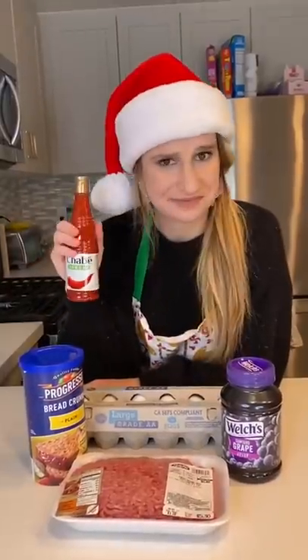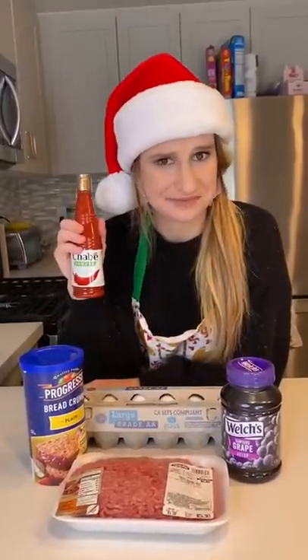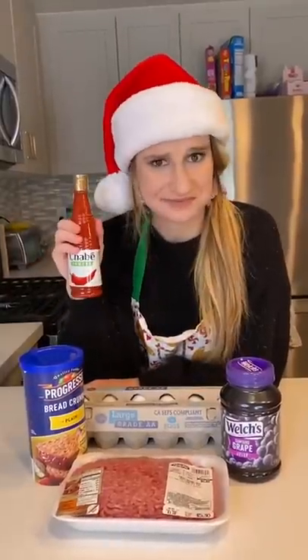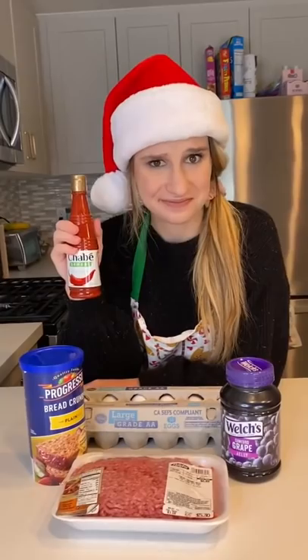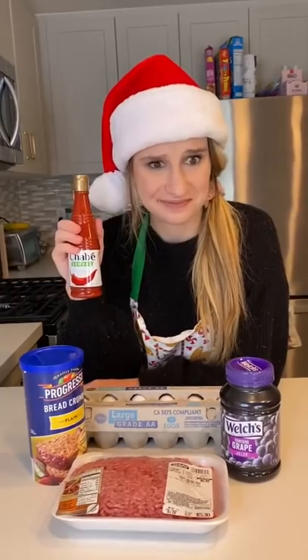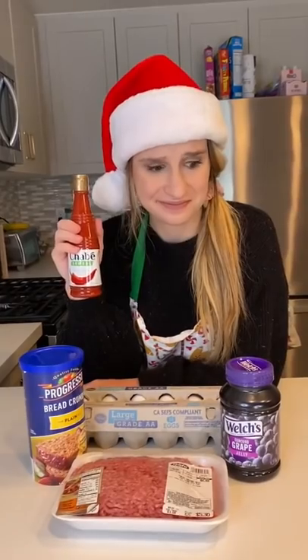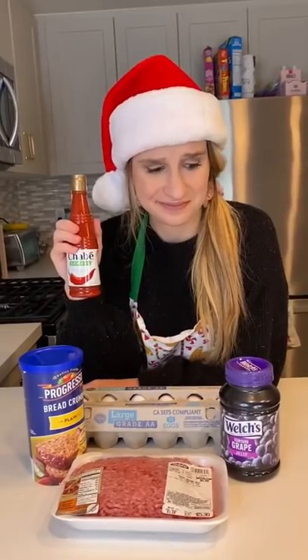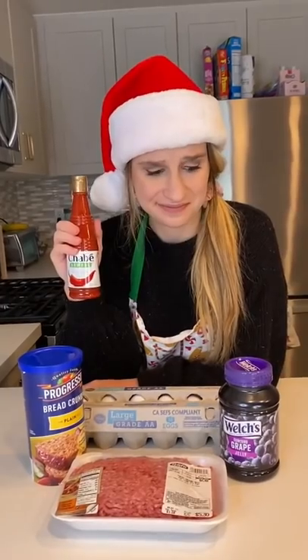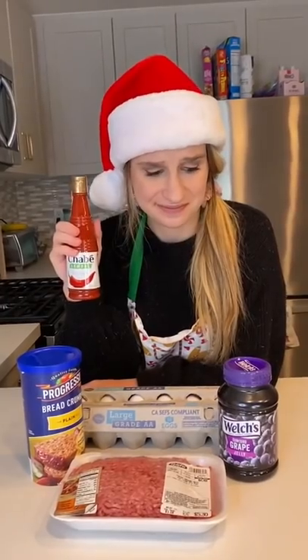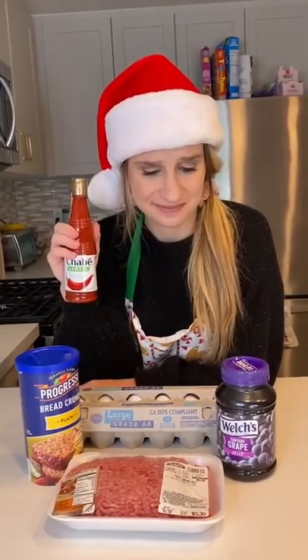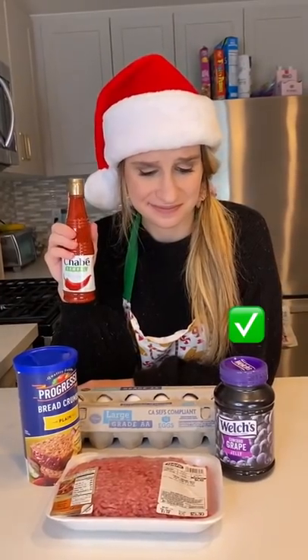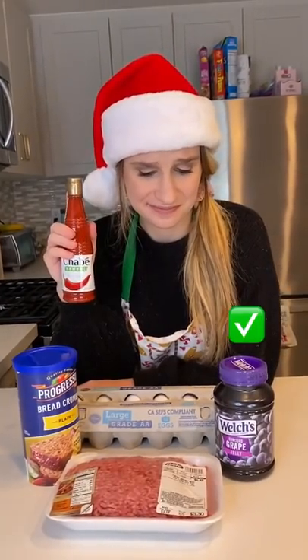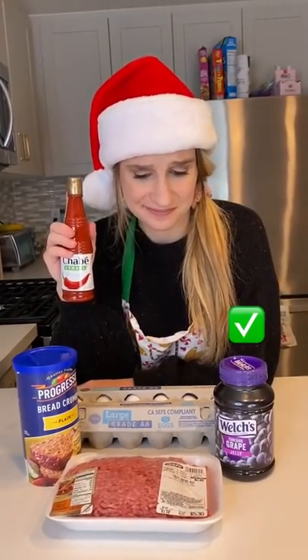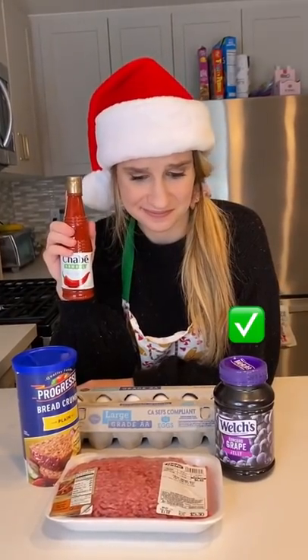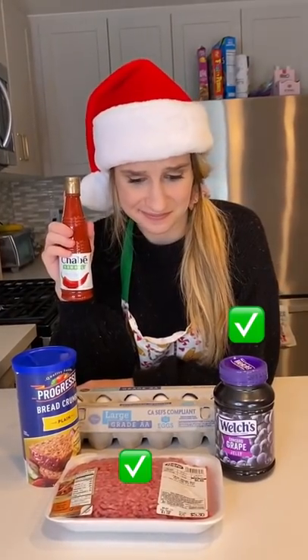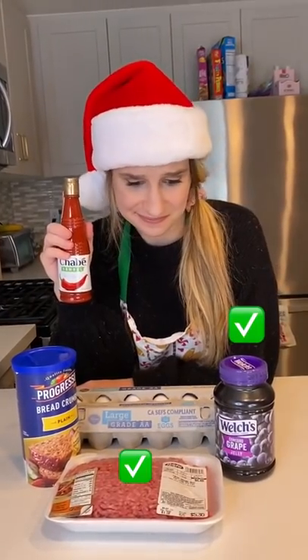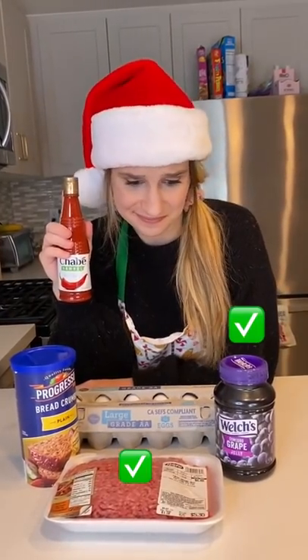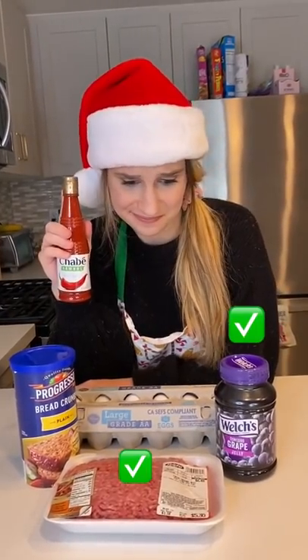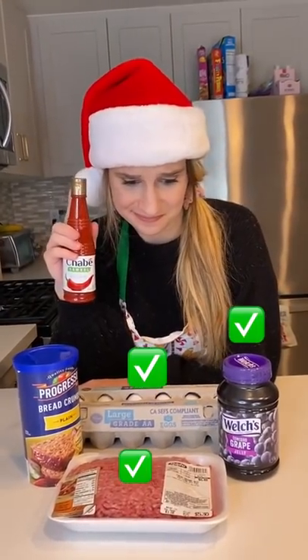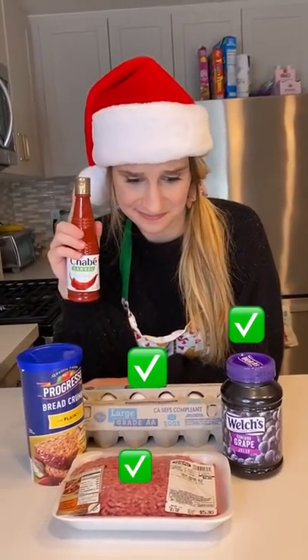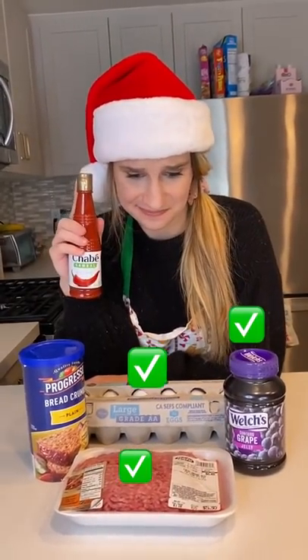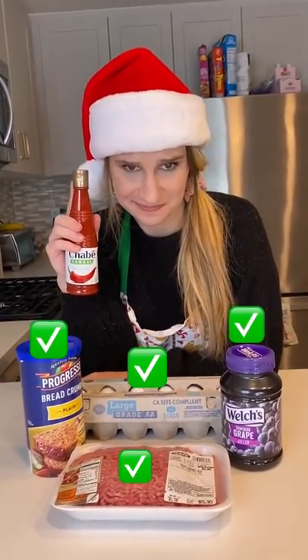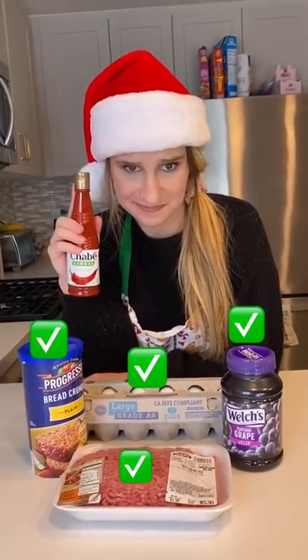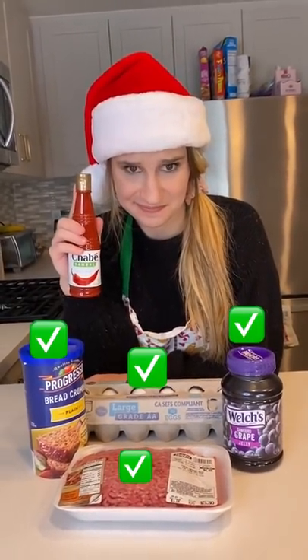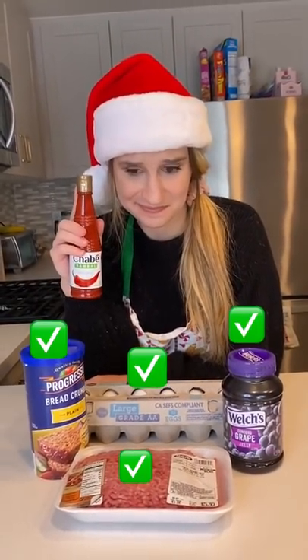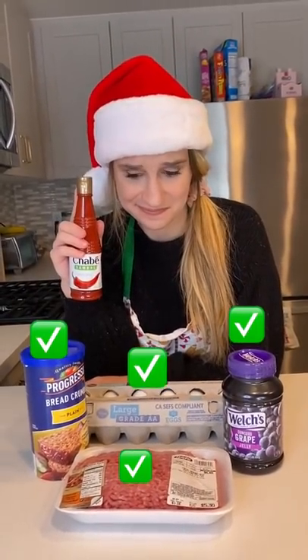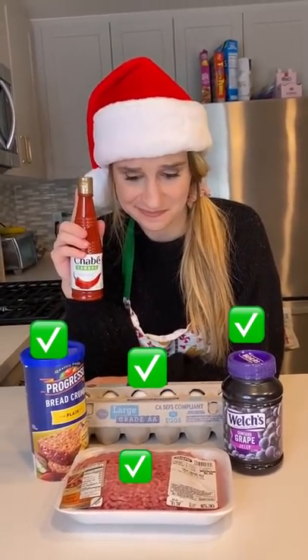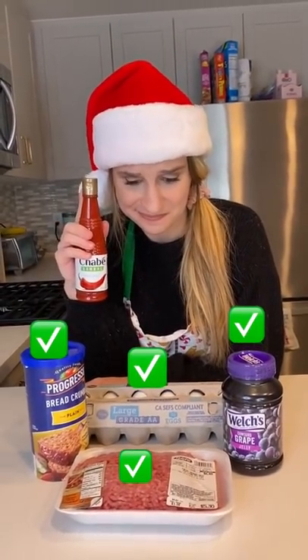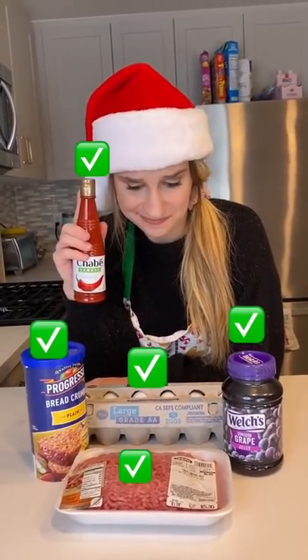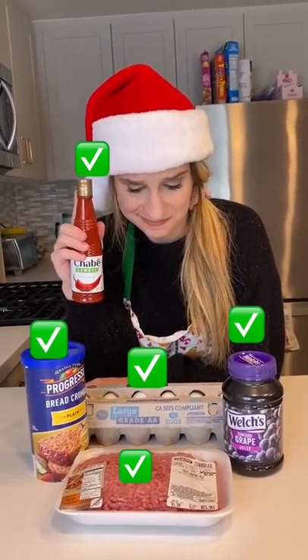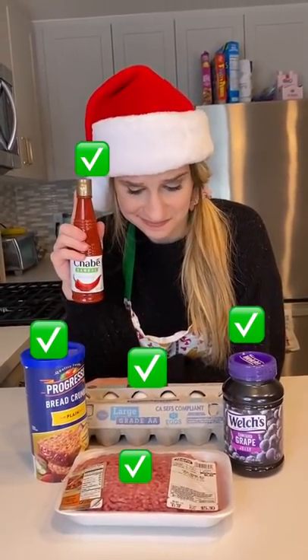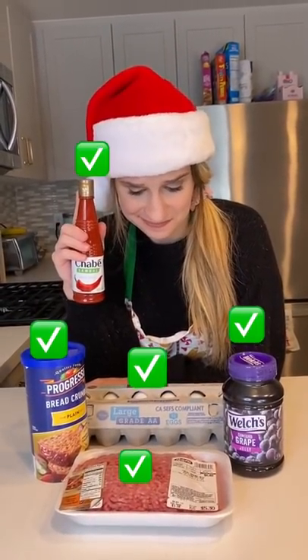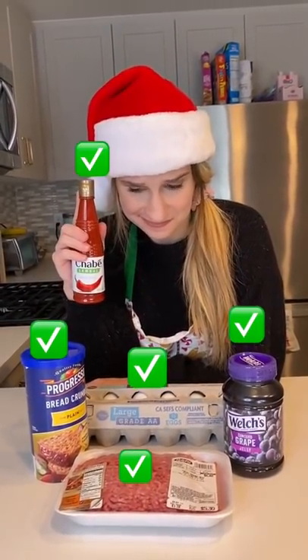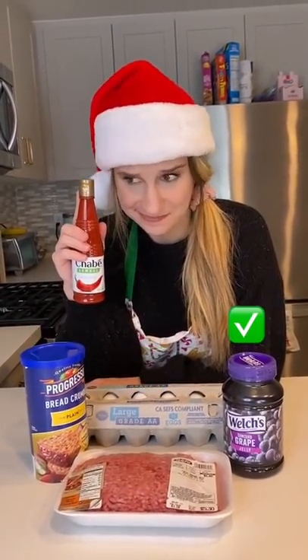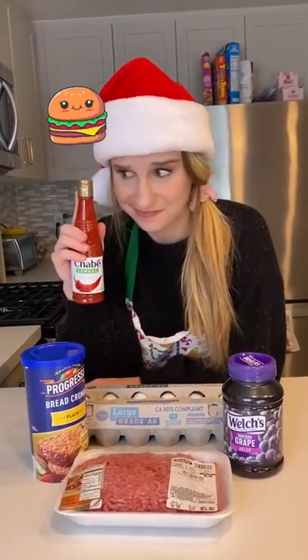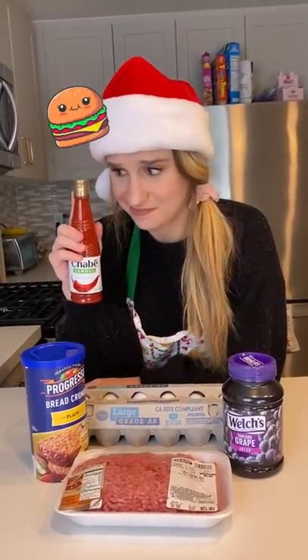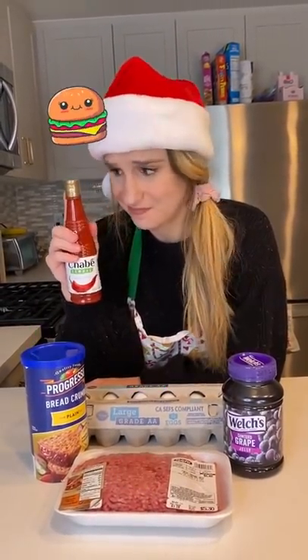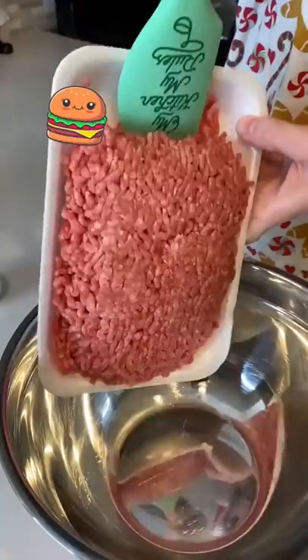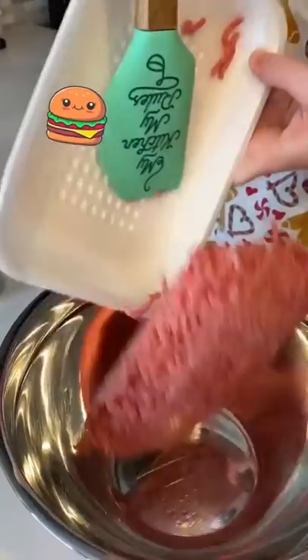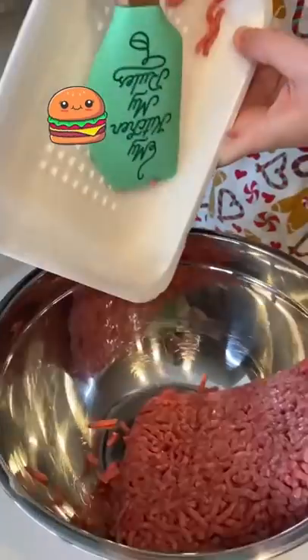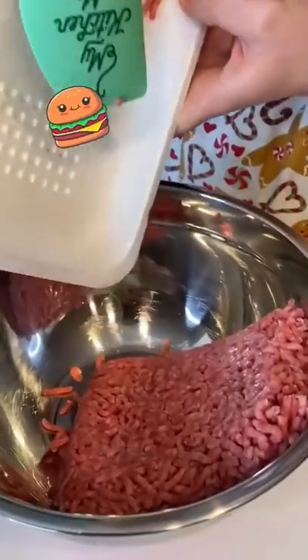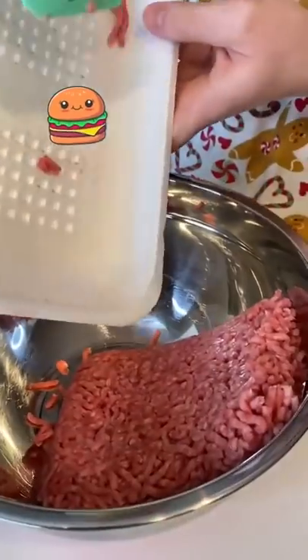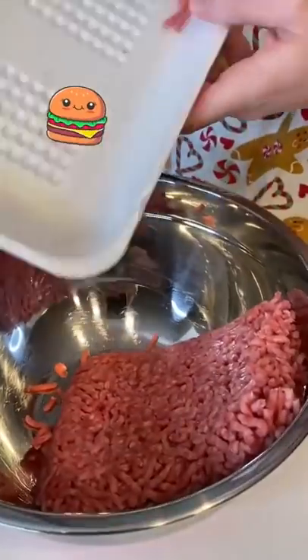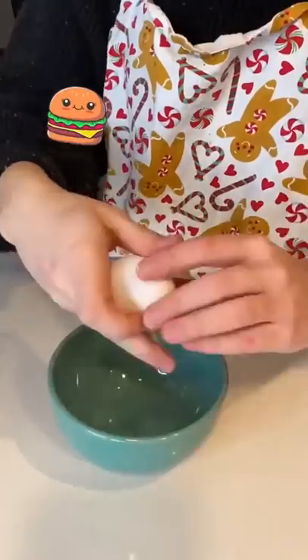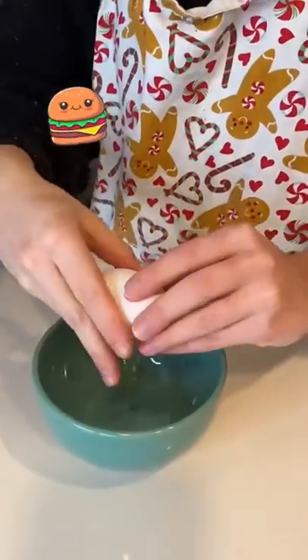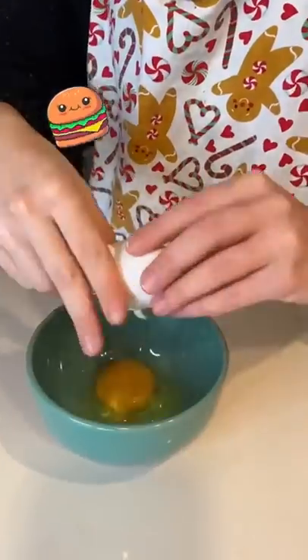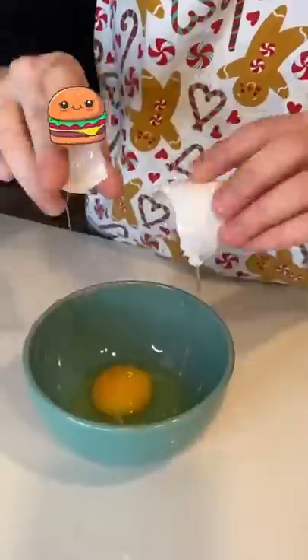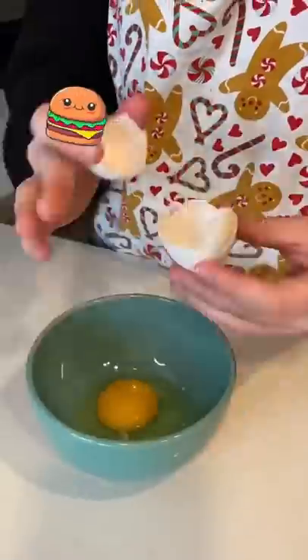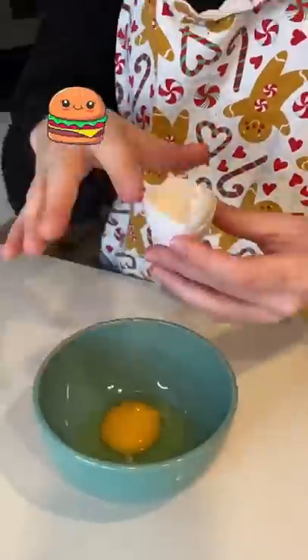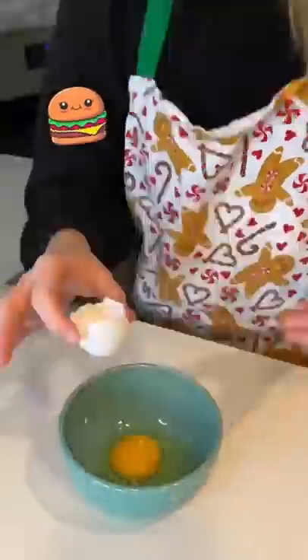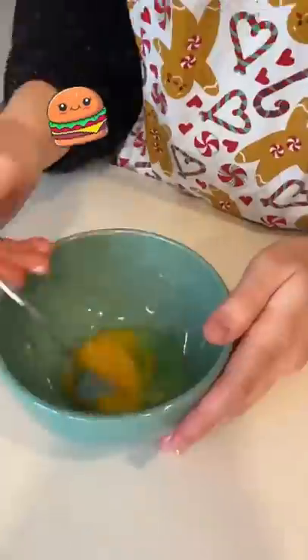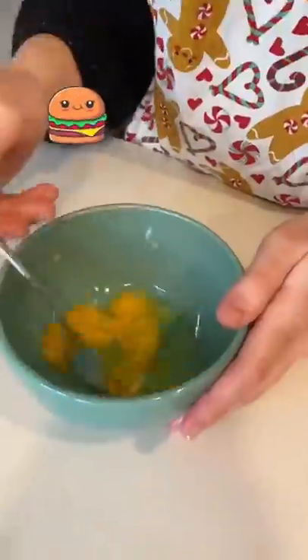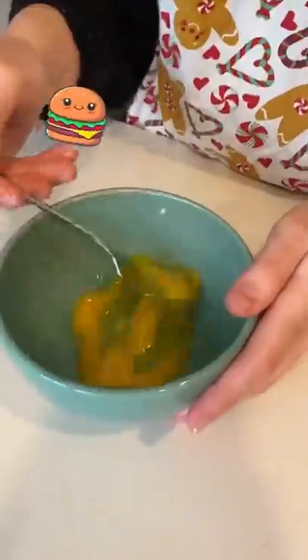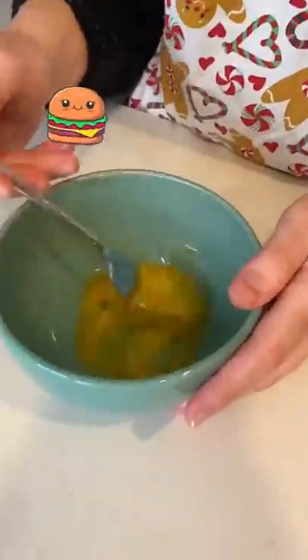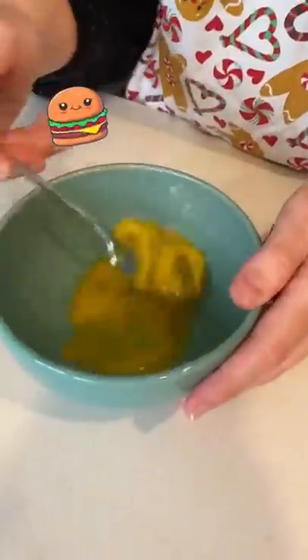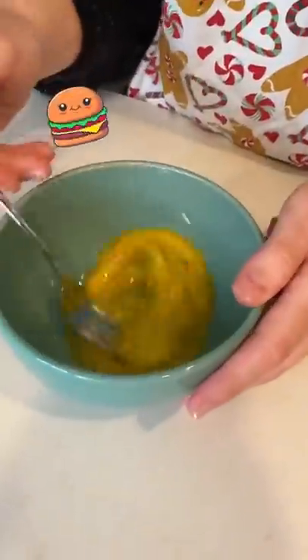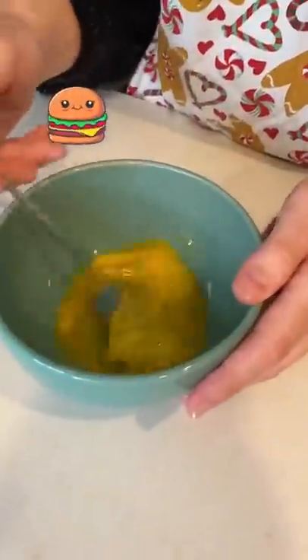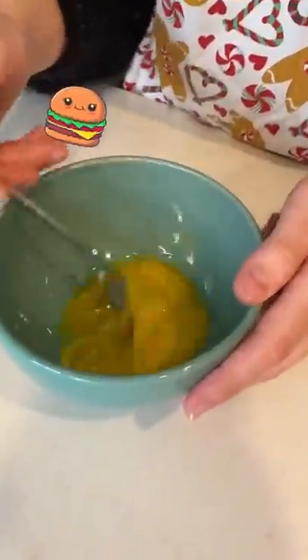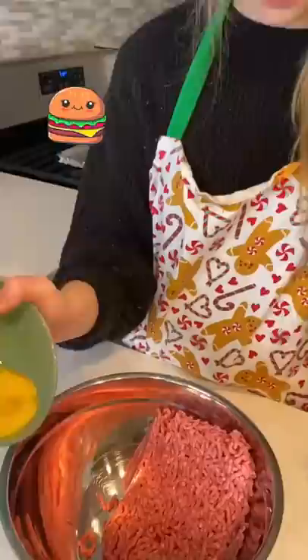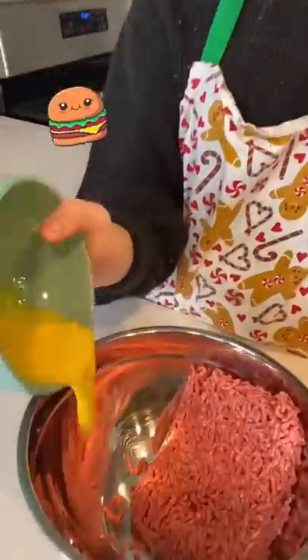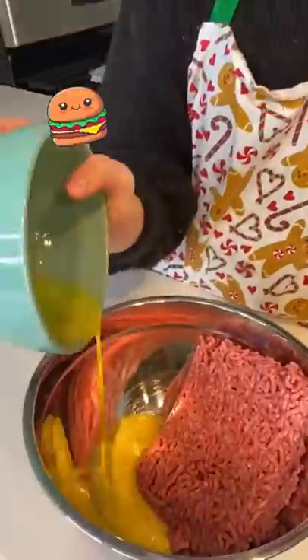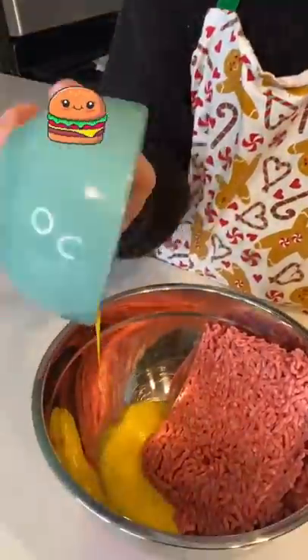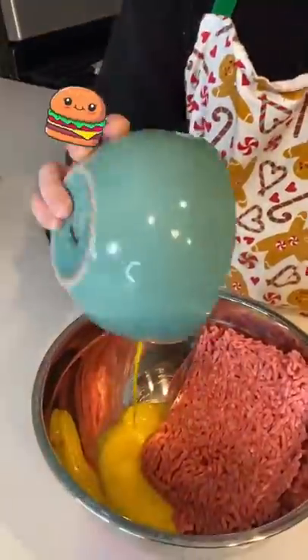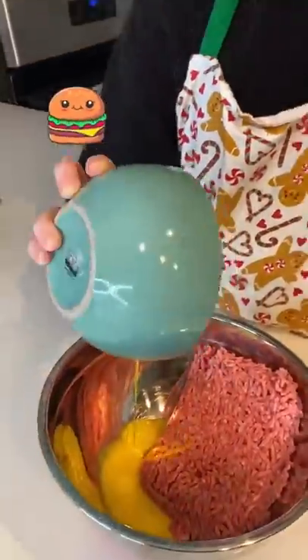So now I have to make something with grape jelly, ground beef, eggs, breadcrumbs, and chili sauce. First, I put all the ground beef in a medium bowl and I added an egg to it.